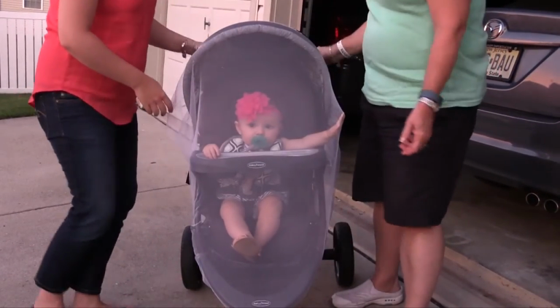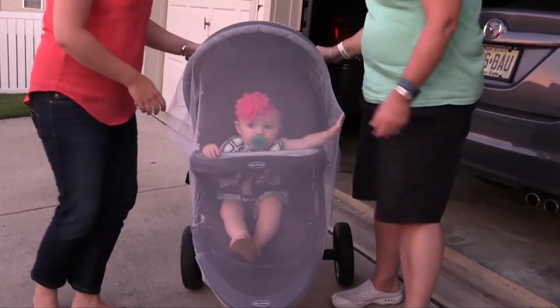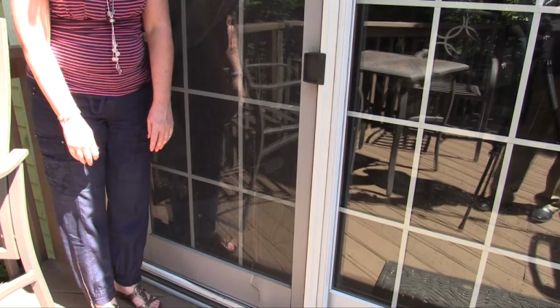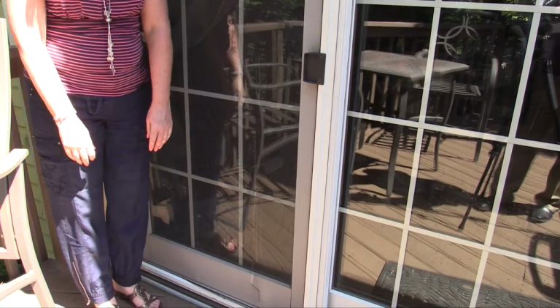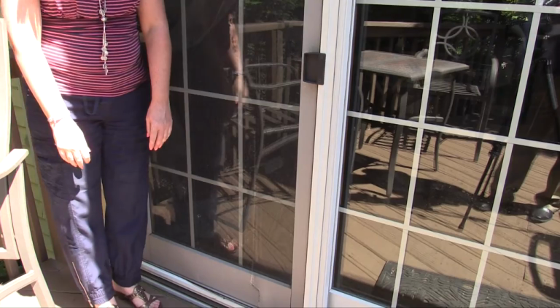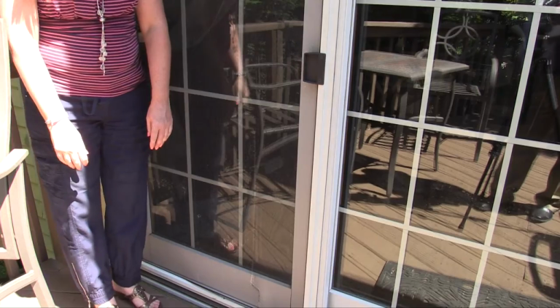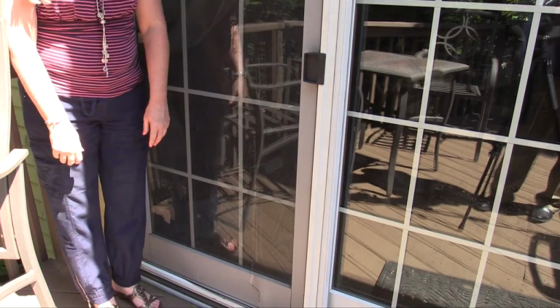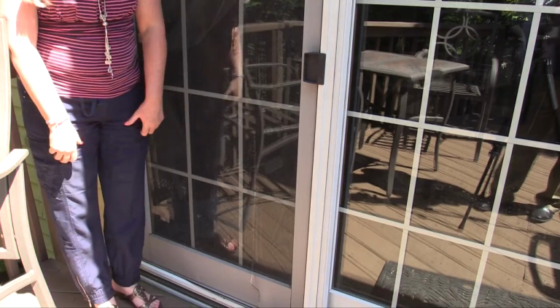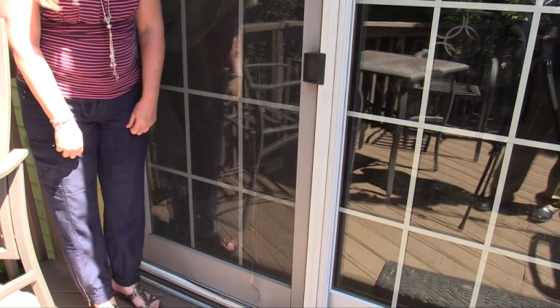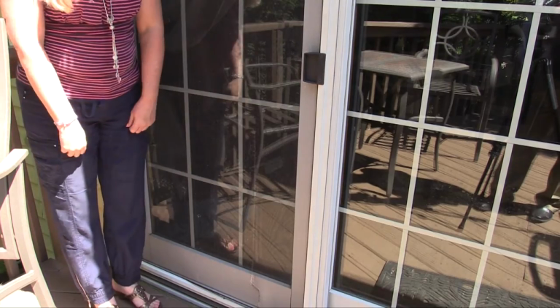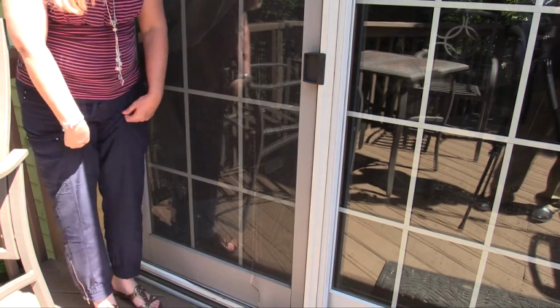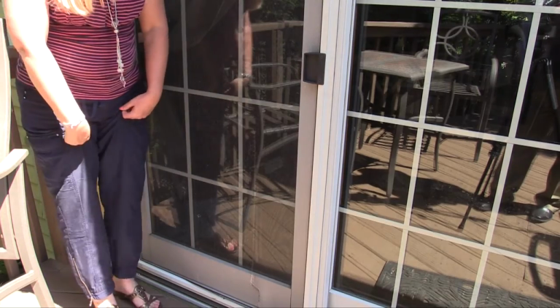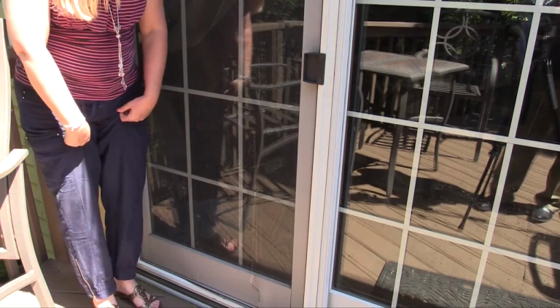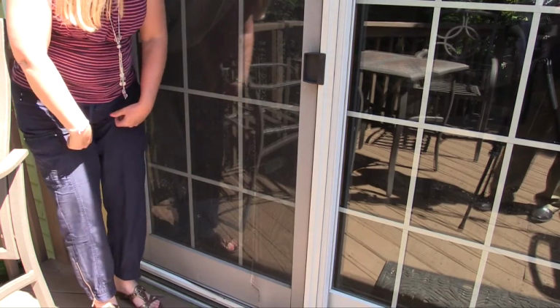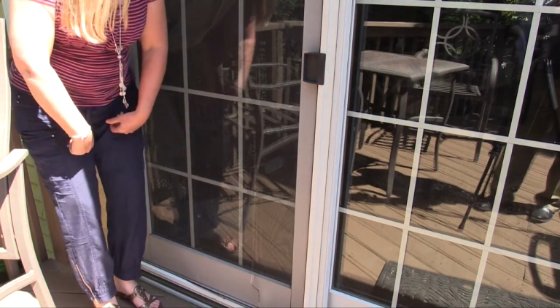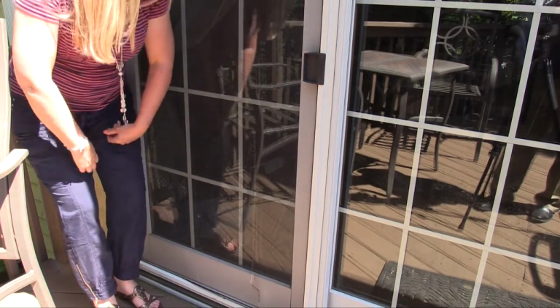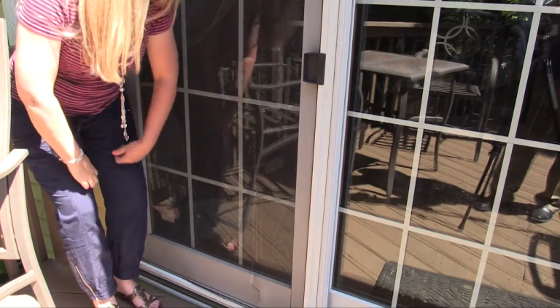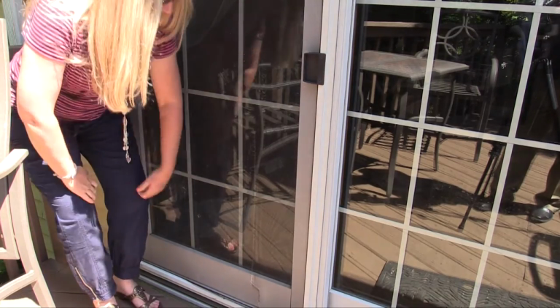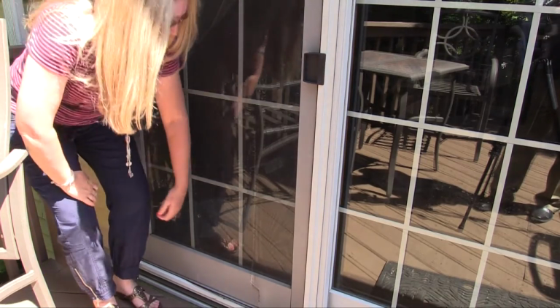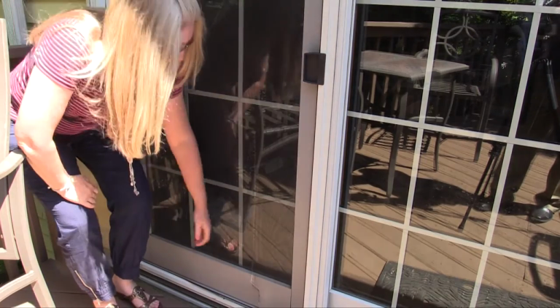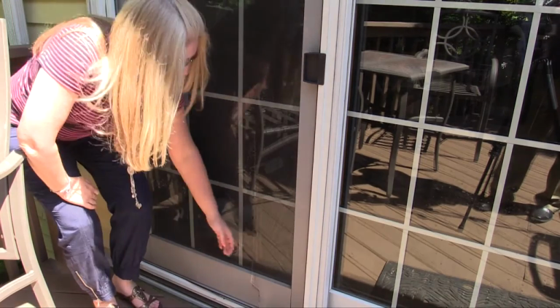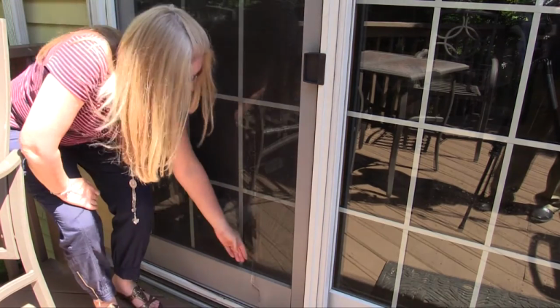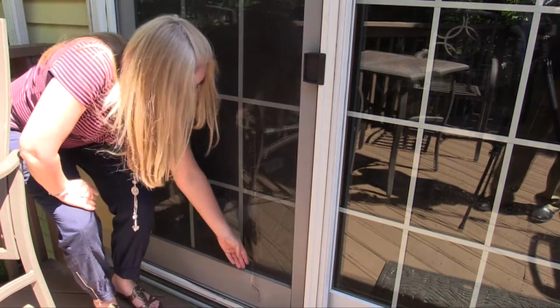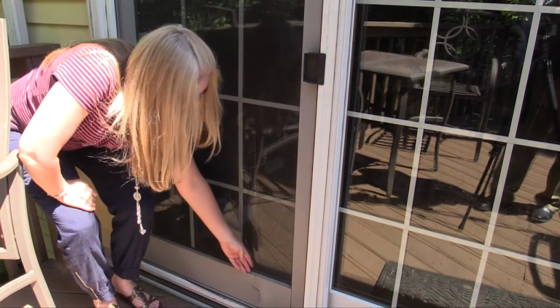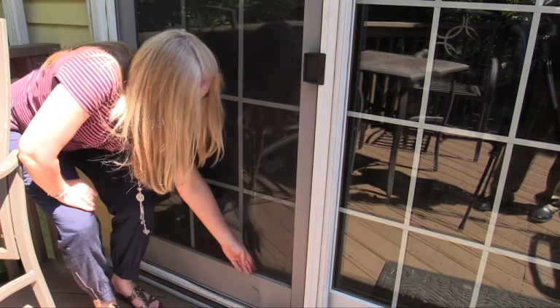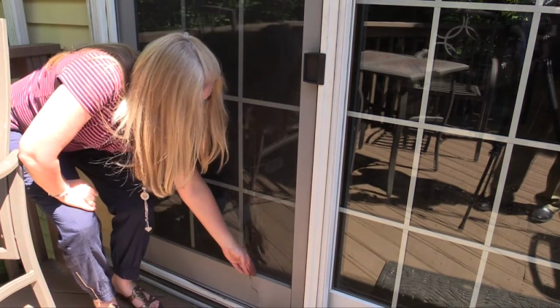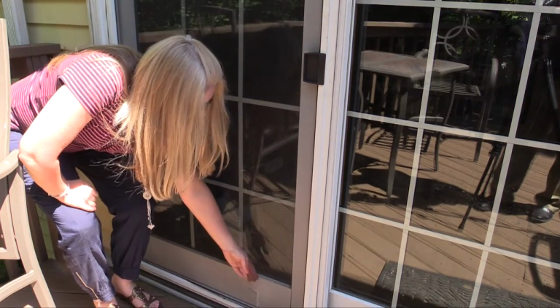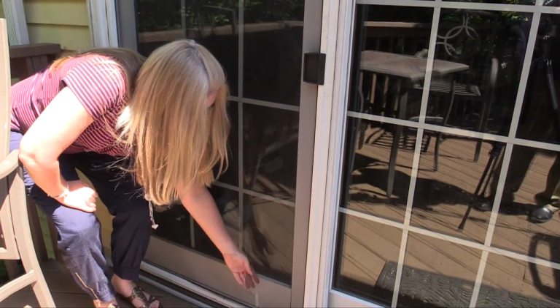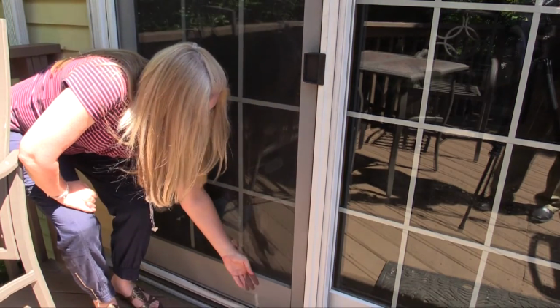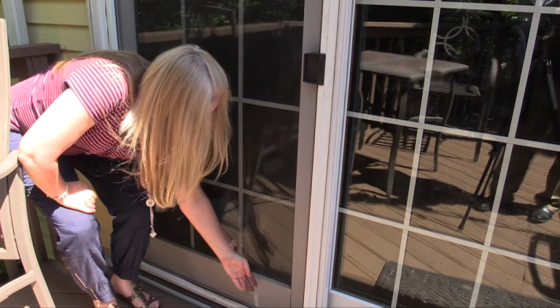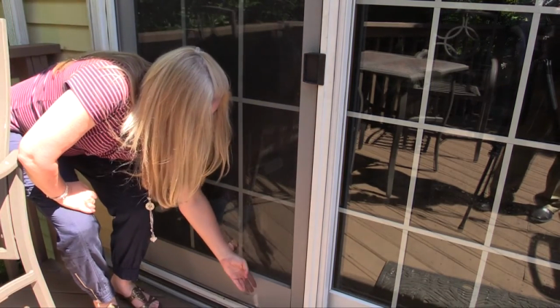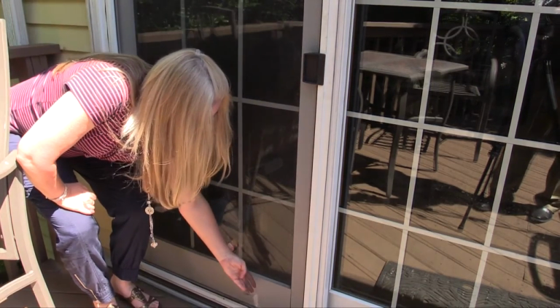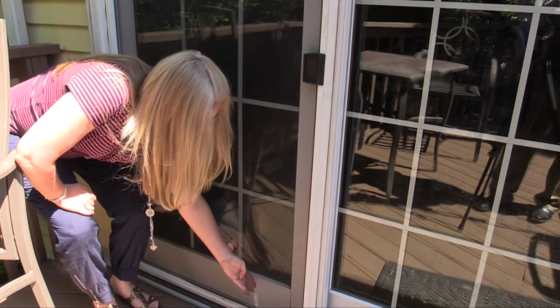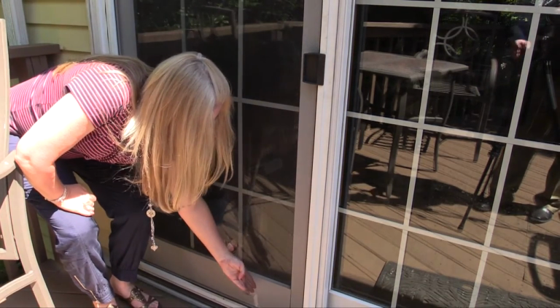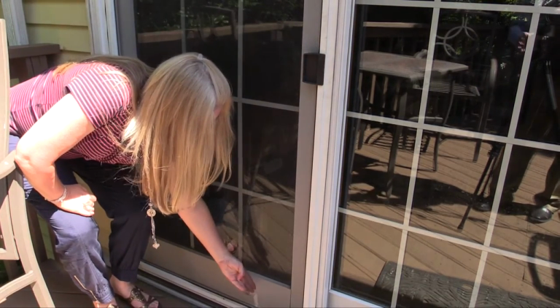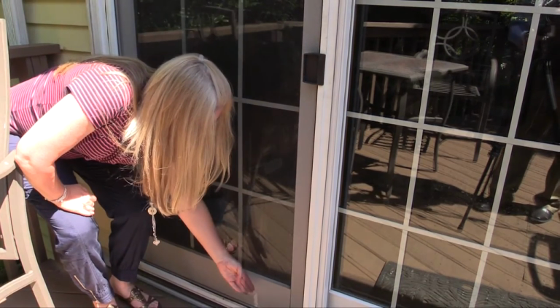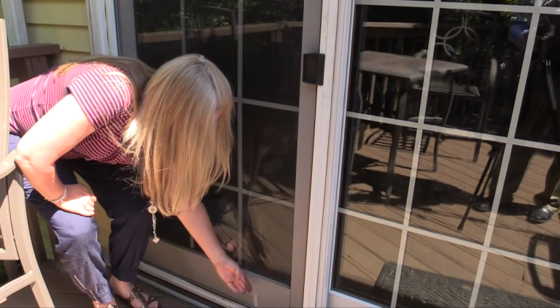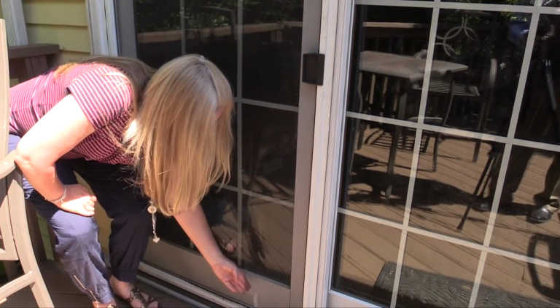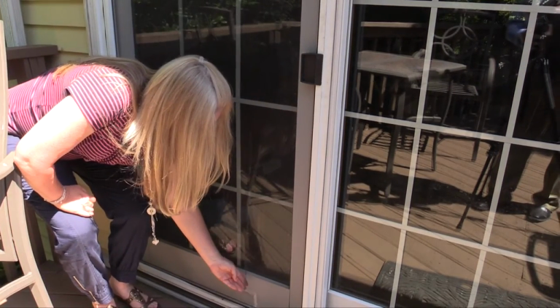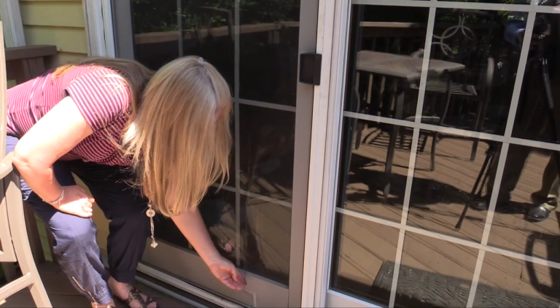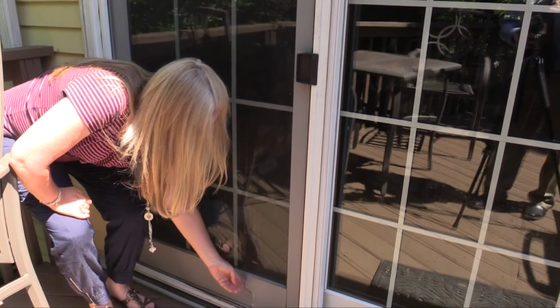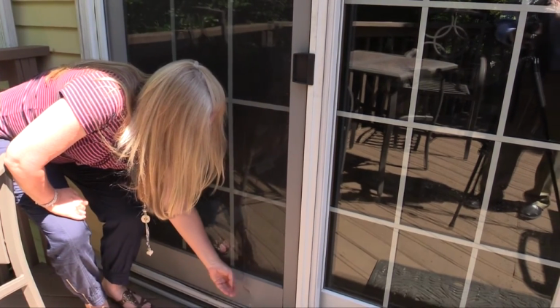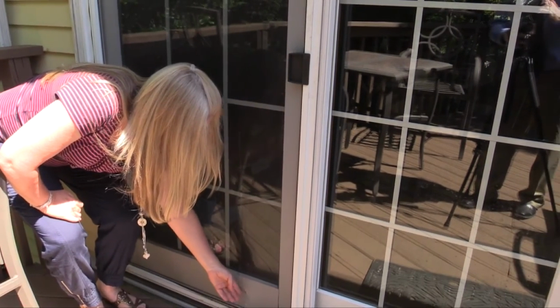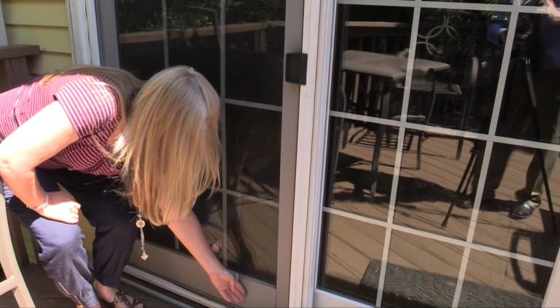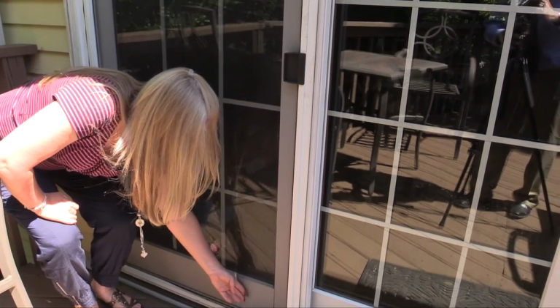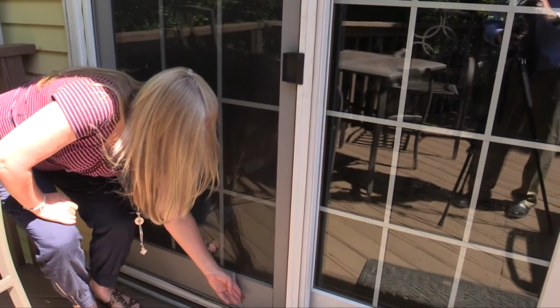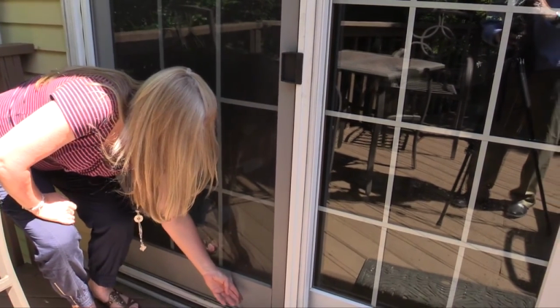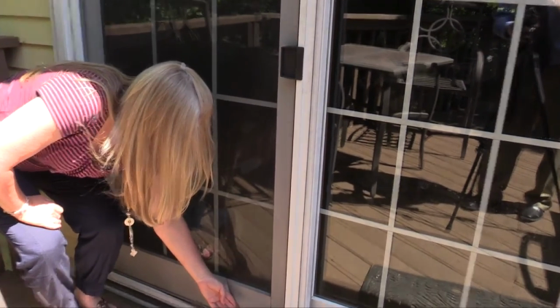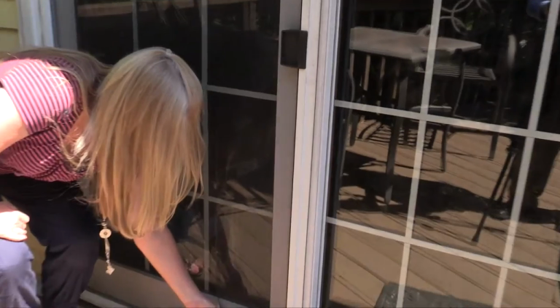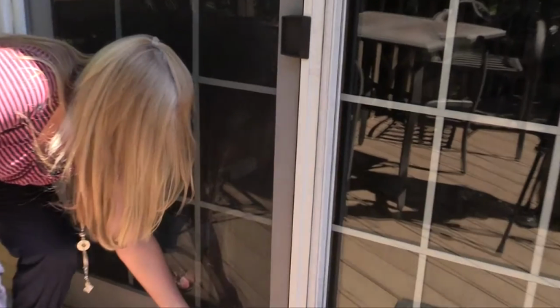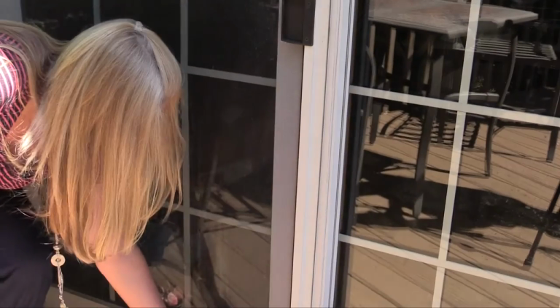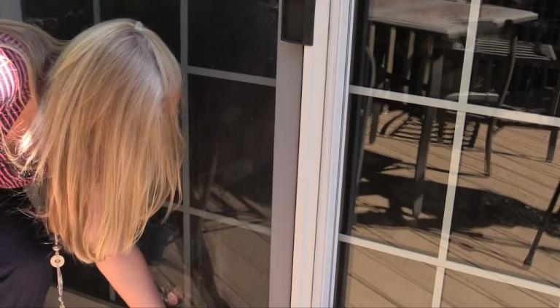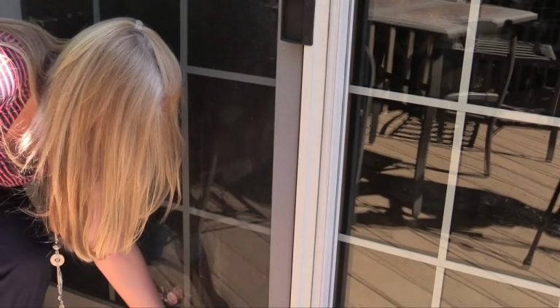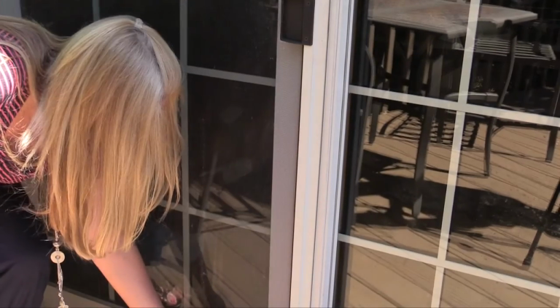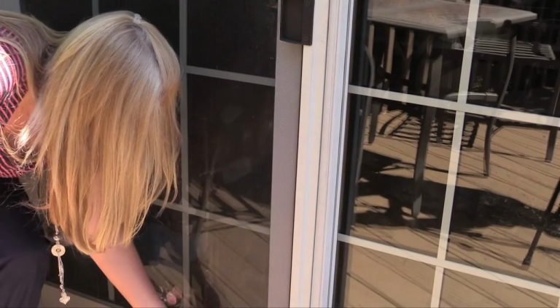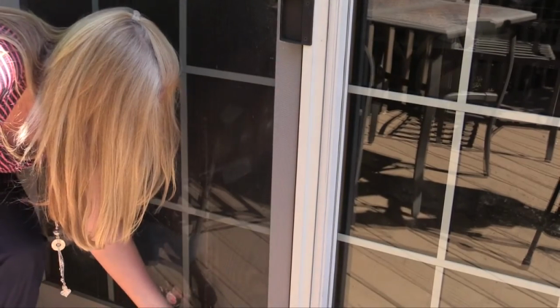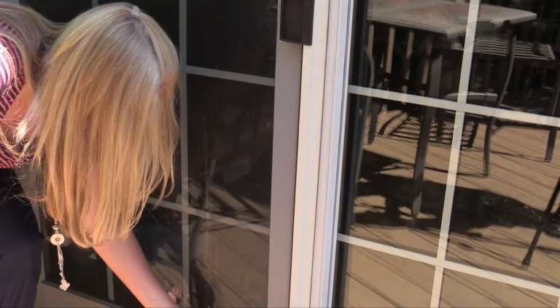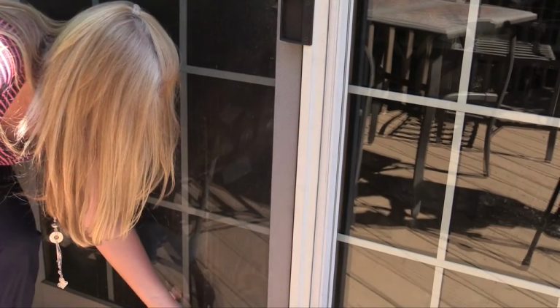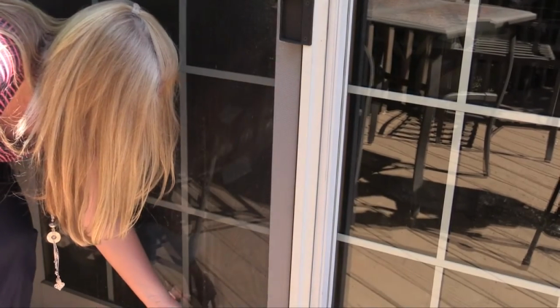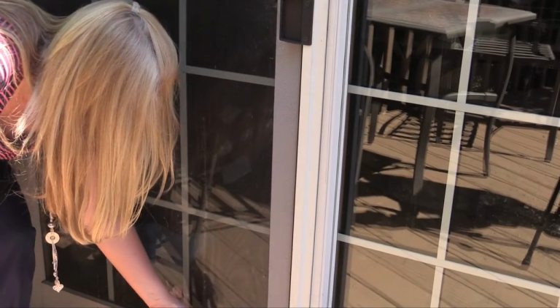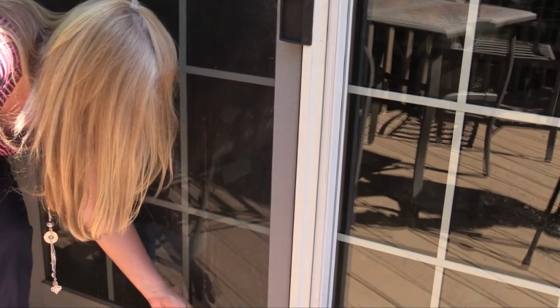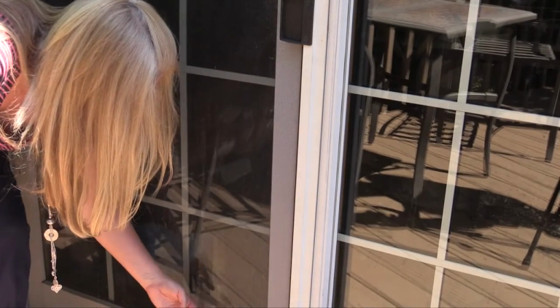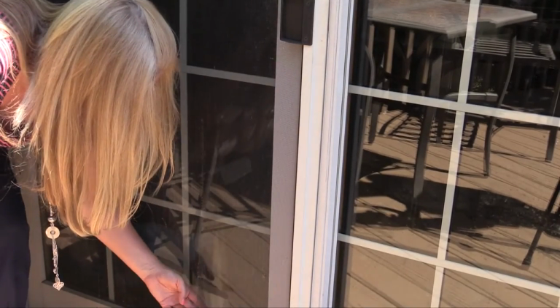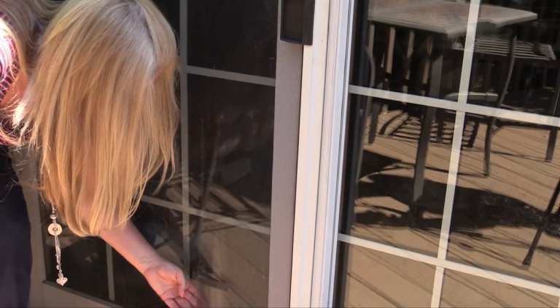Make sure your window or door screens do not have holes in them, as they will keep bugs out. Use air conditioning when you can.